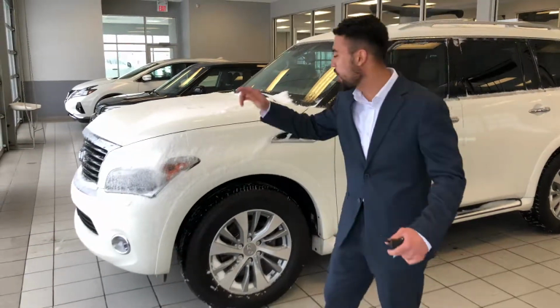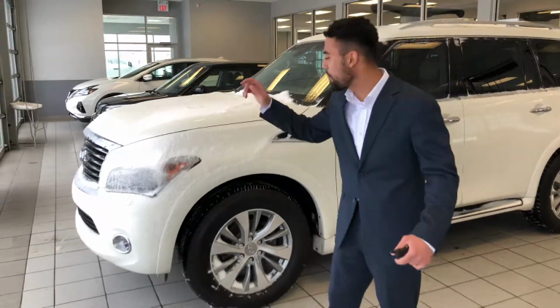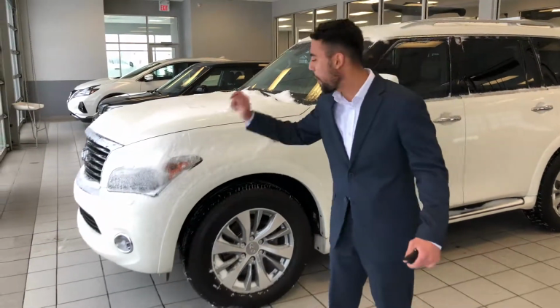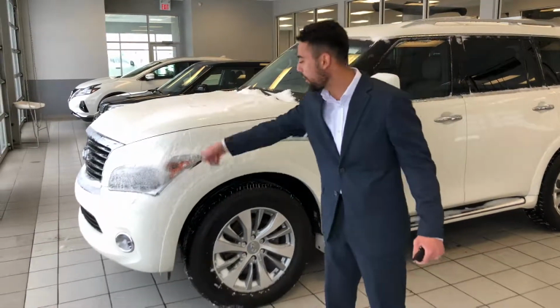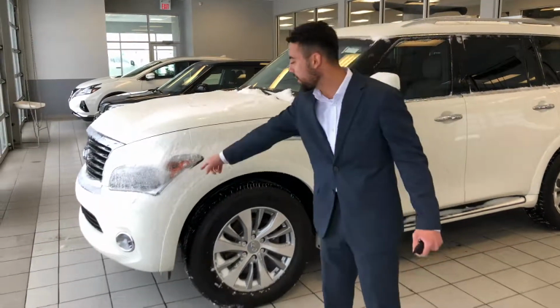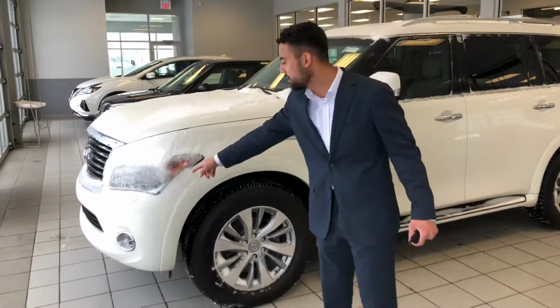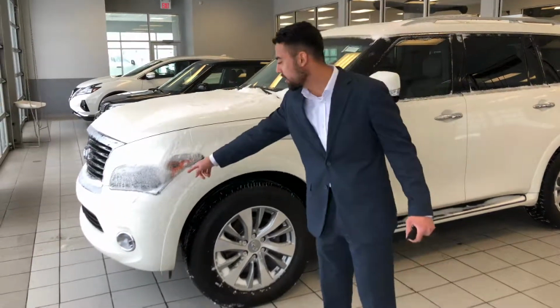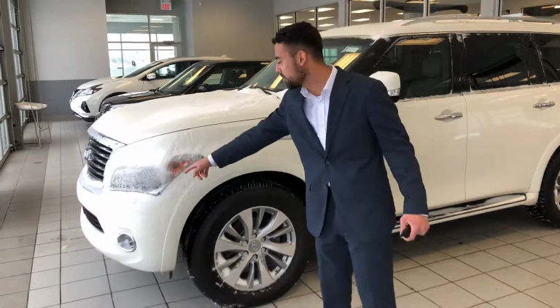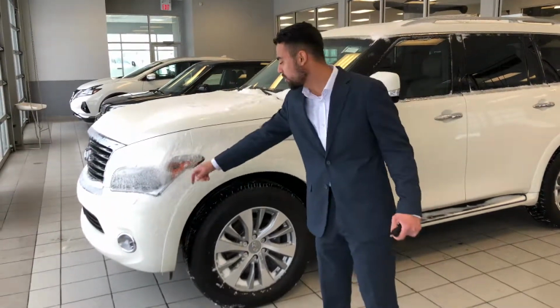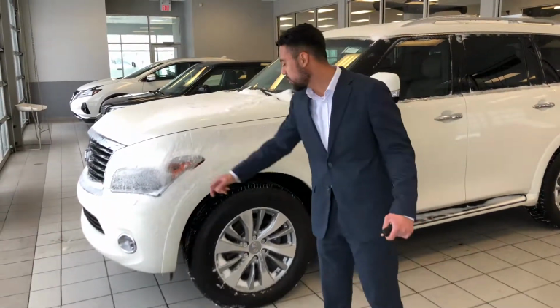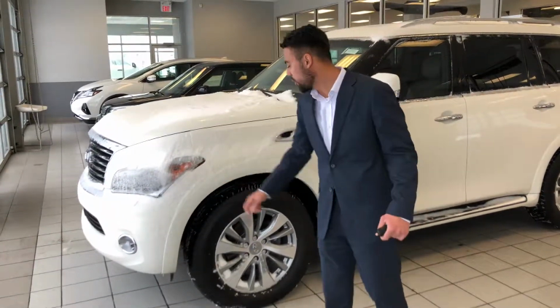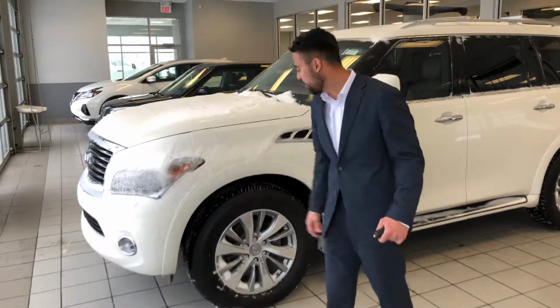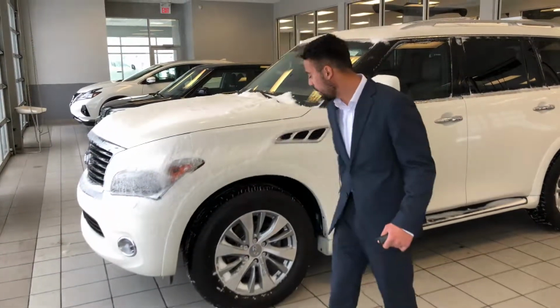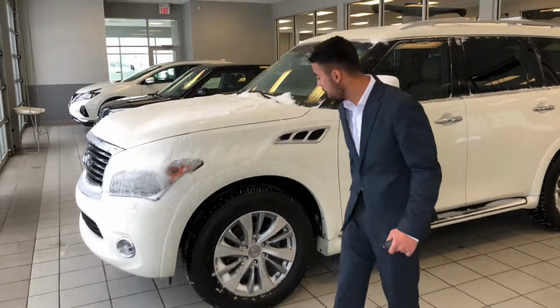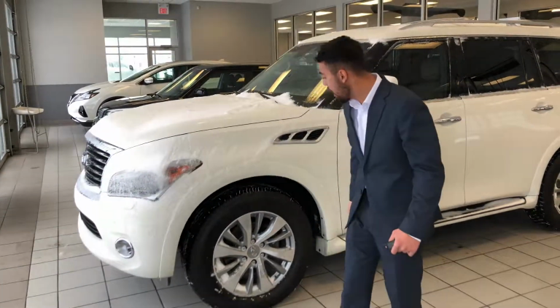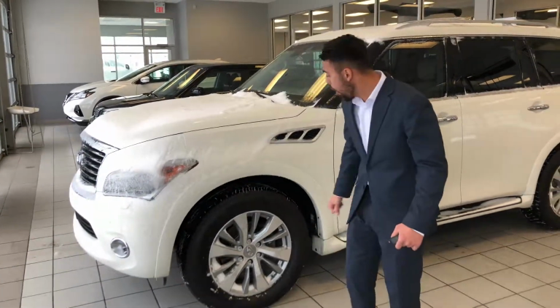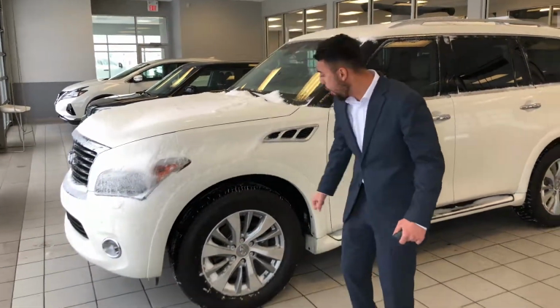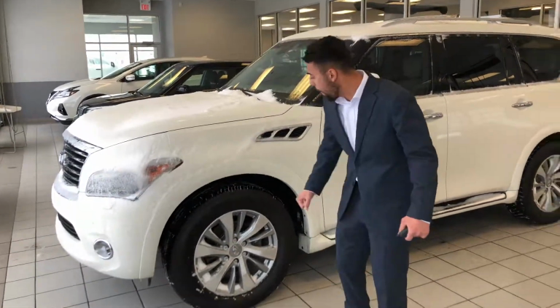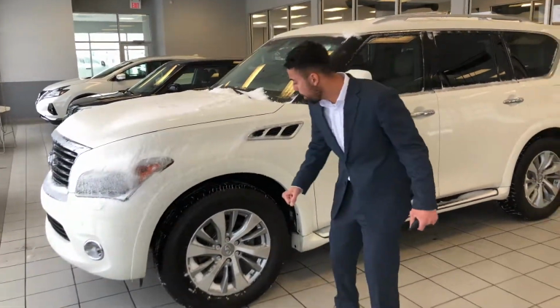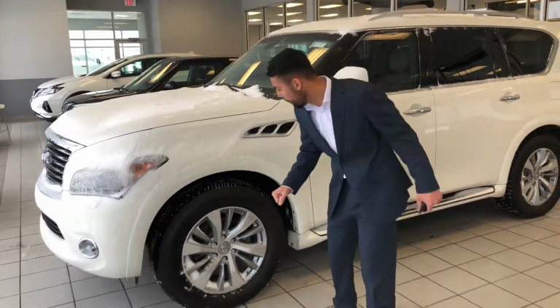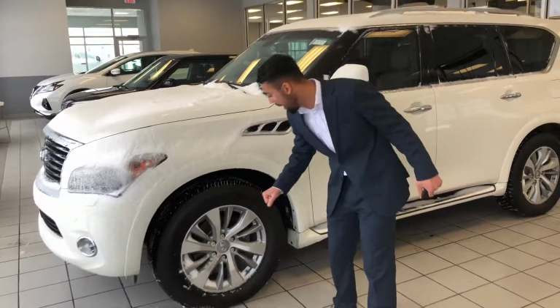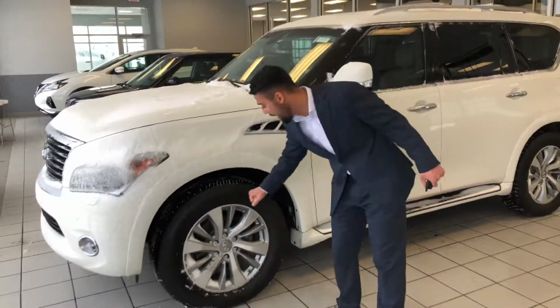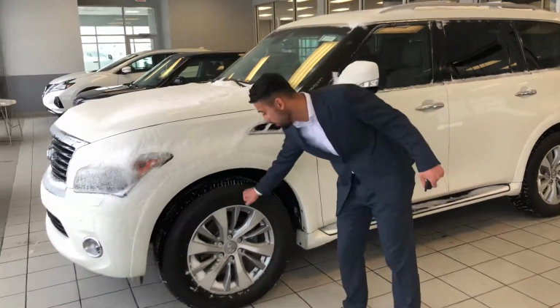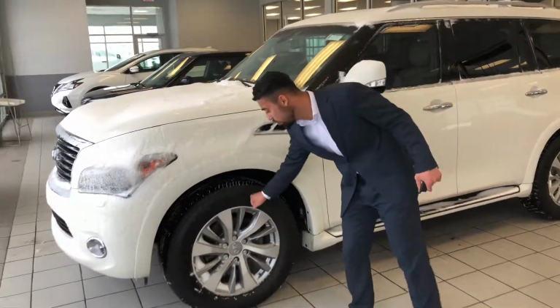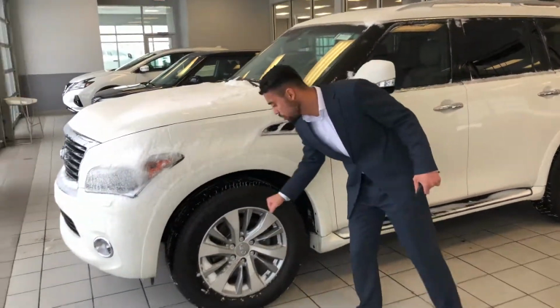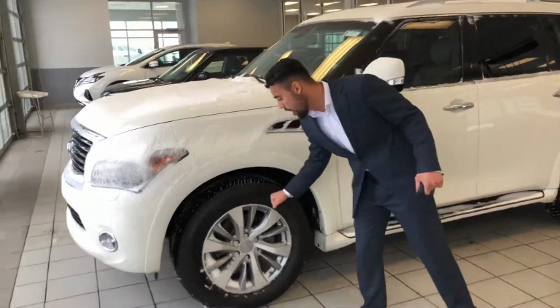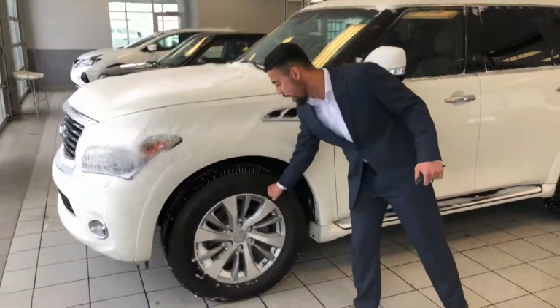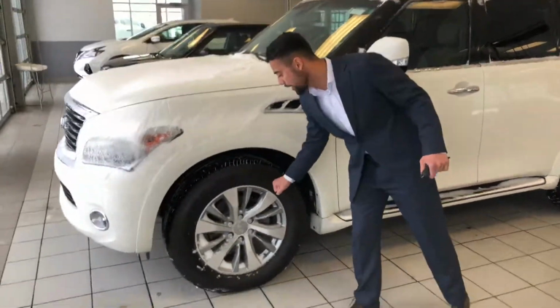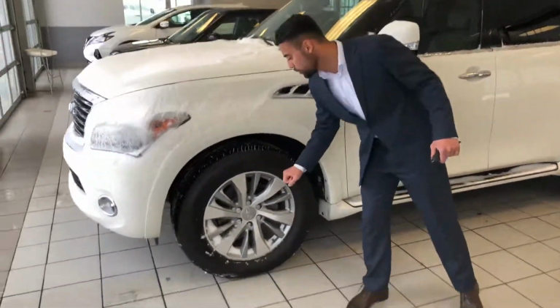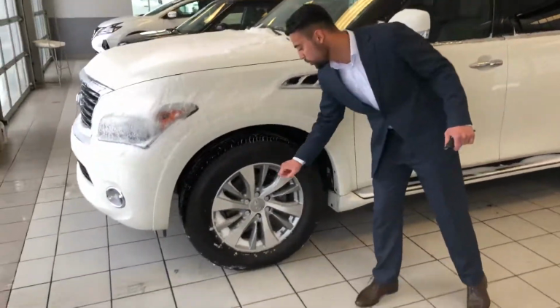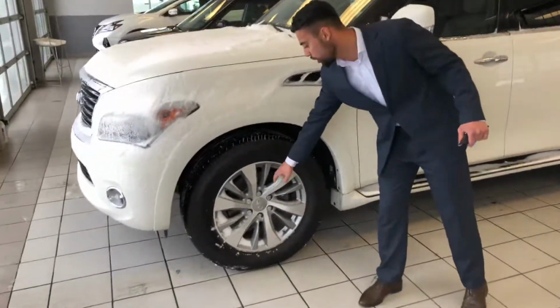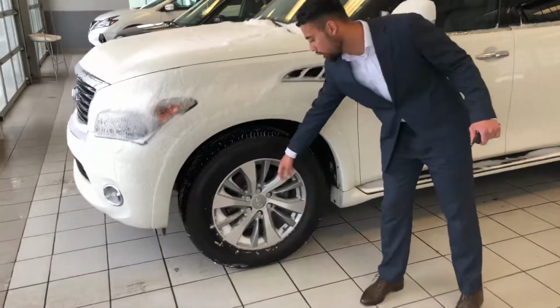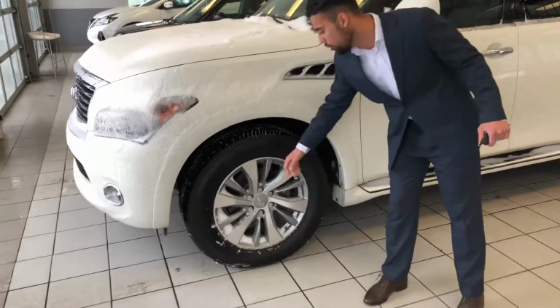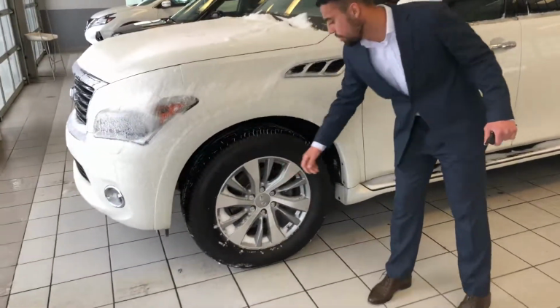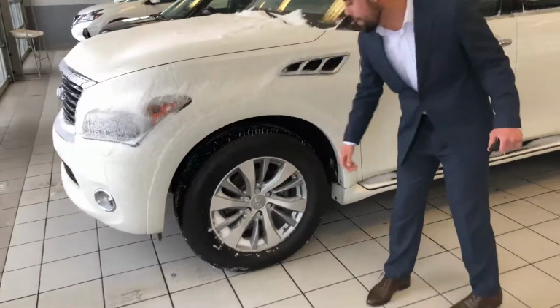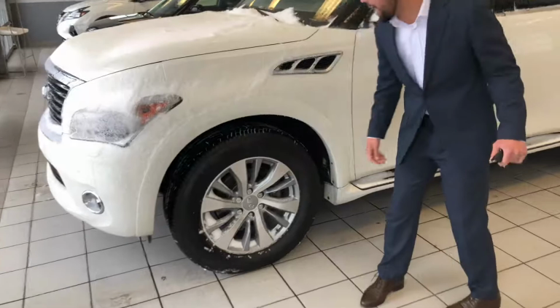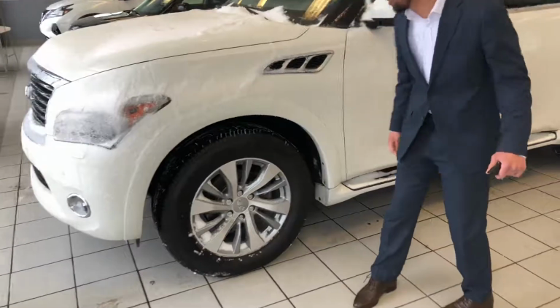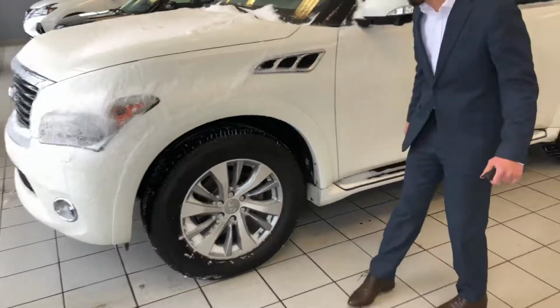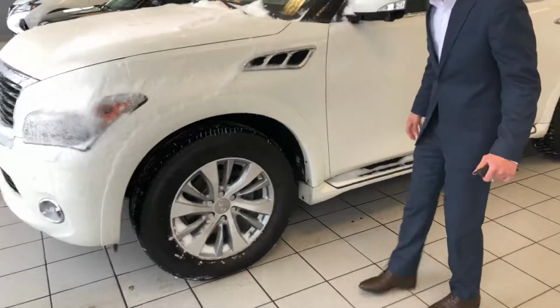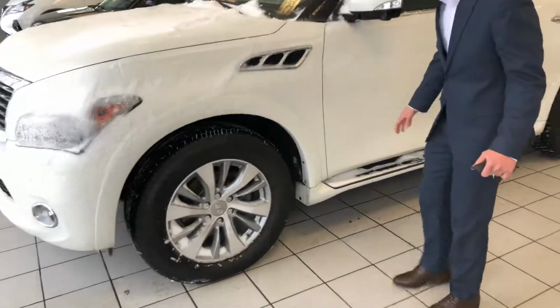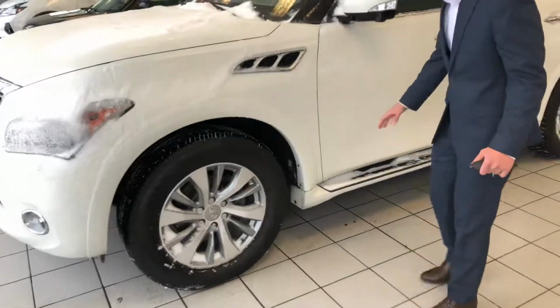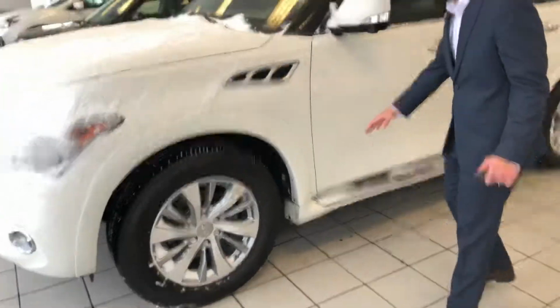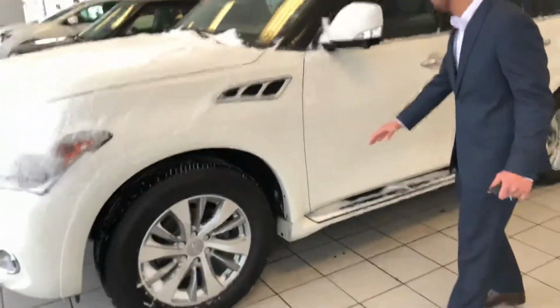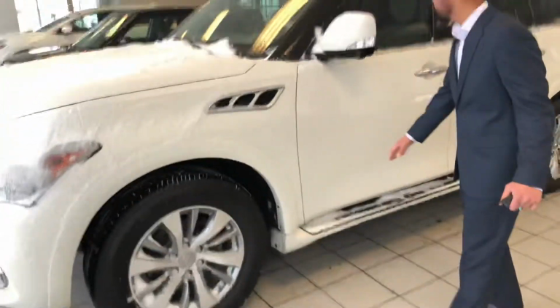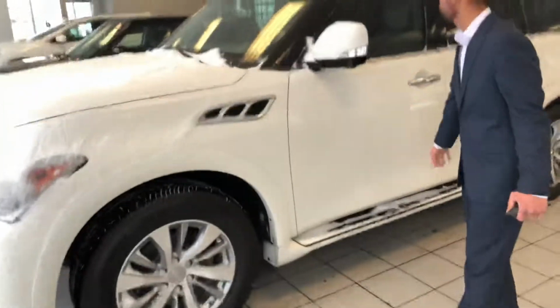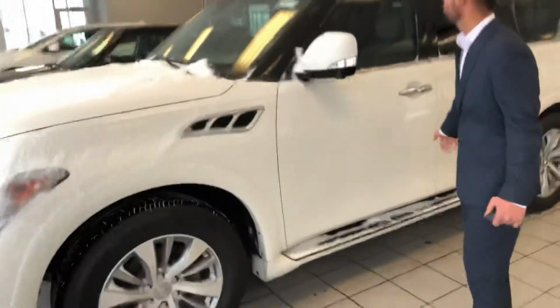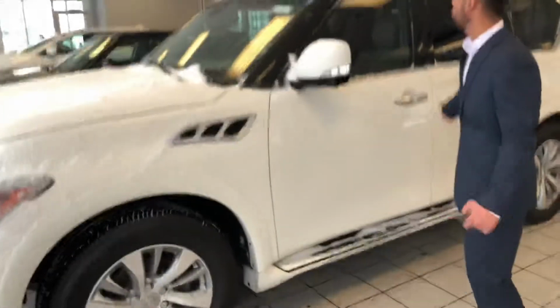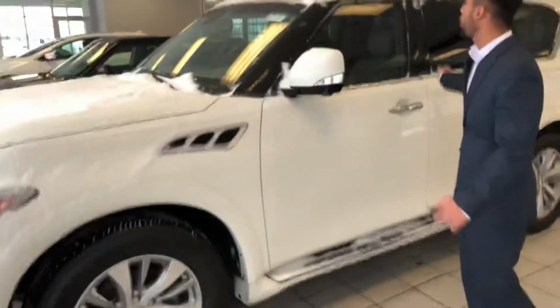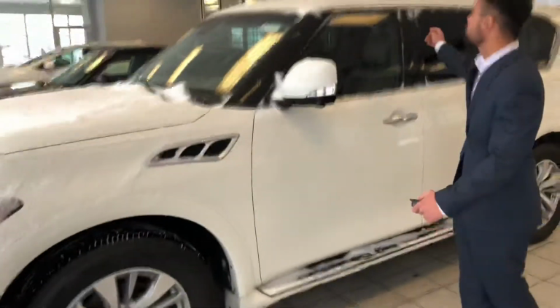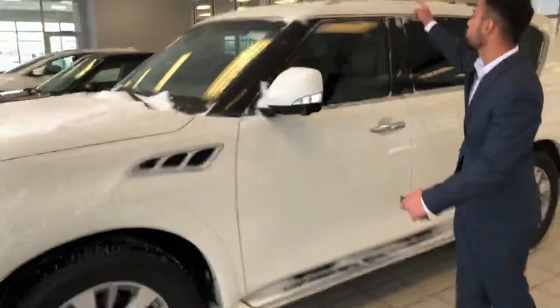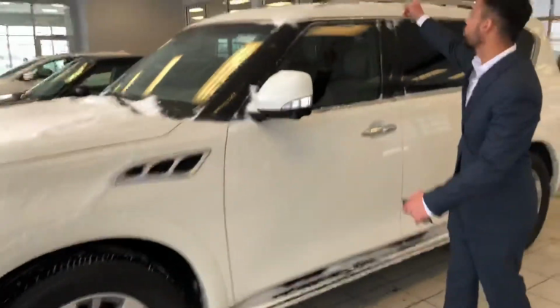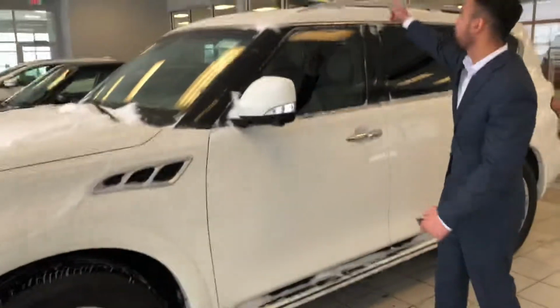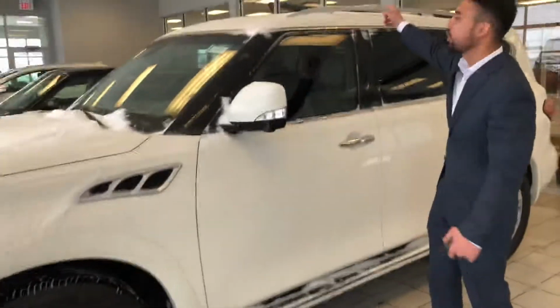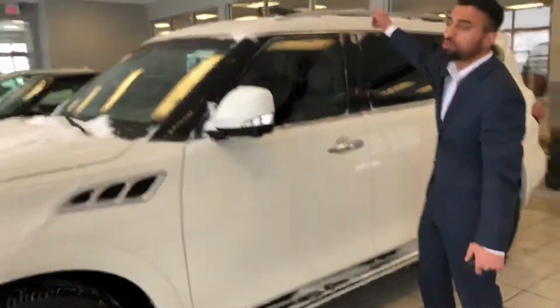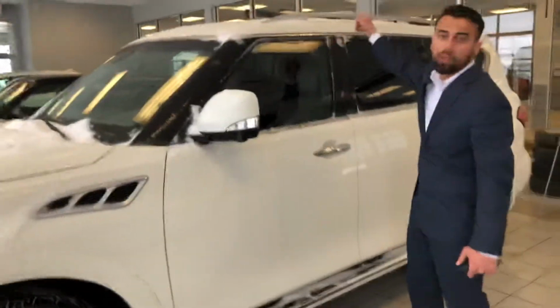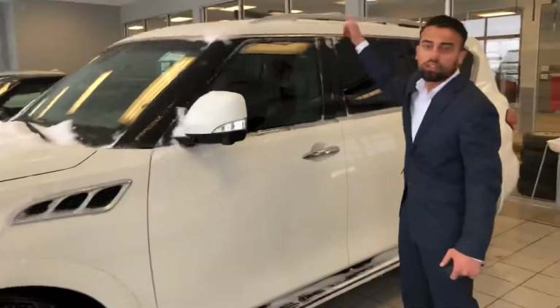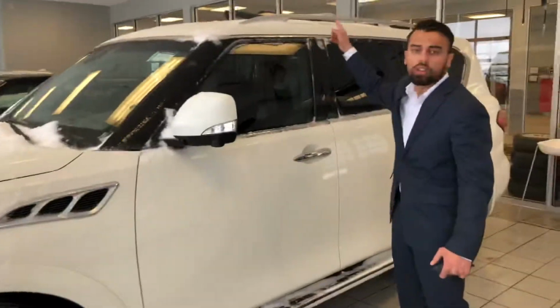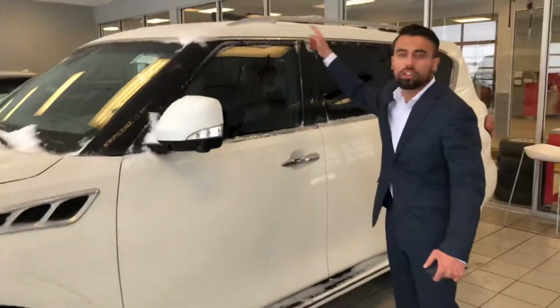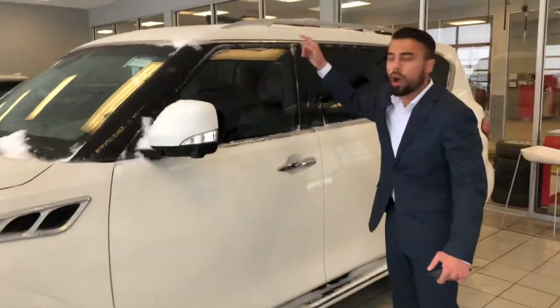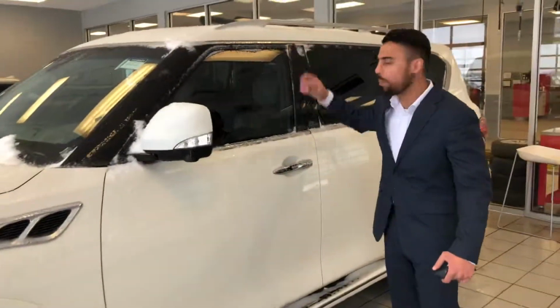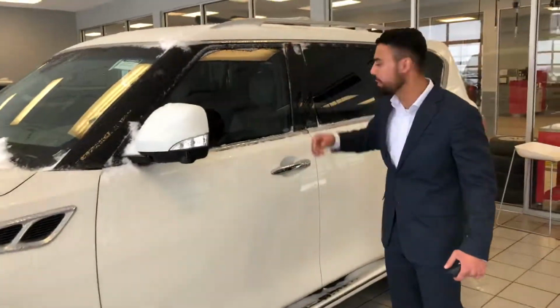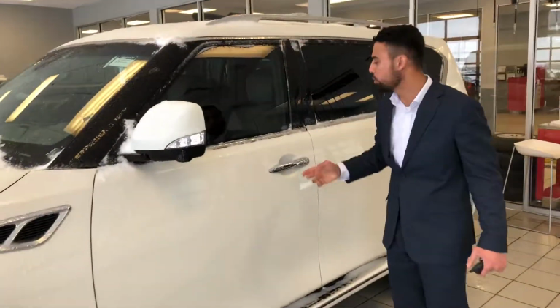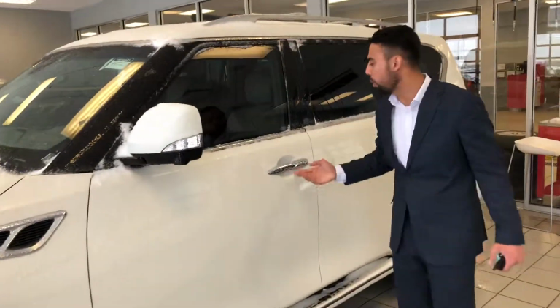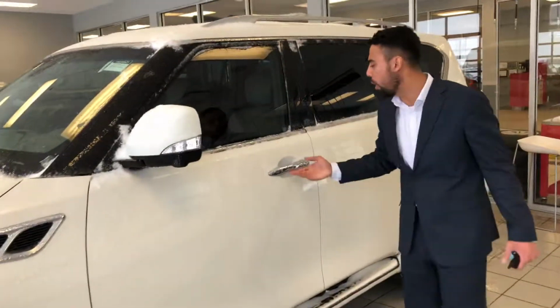You got parking sensors in the front, brand new tires with aluminum alloy rims, running boards, and also crossbars on the top as well.